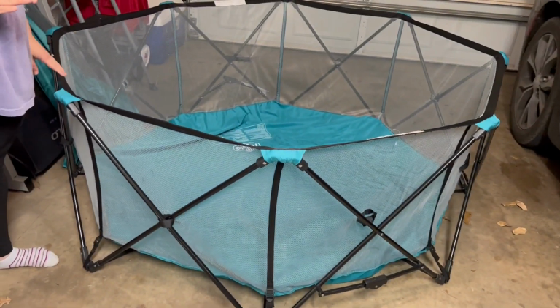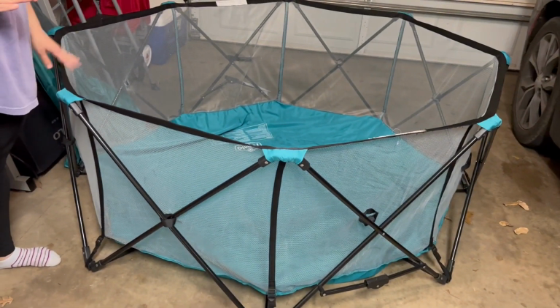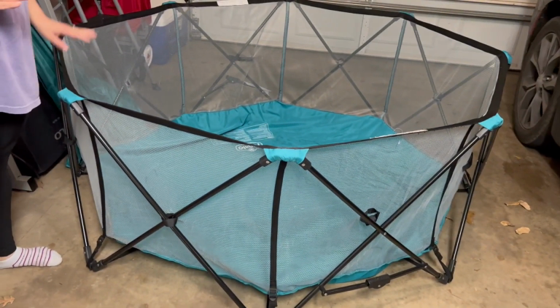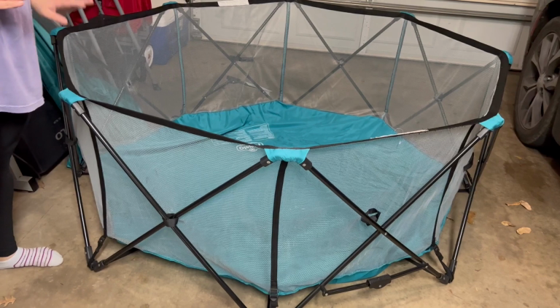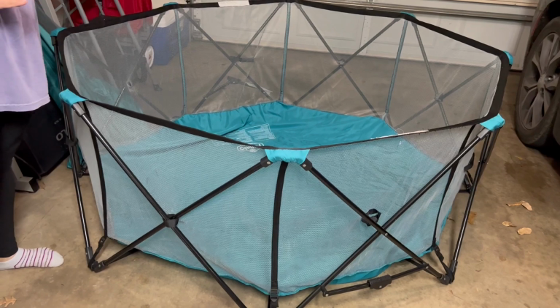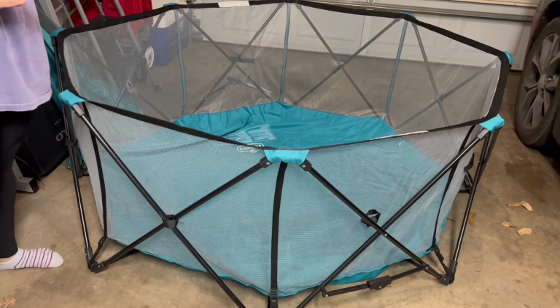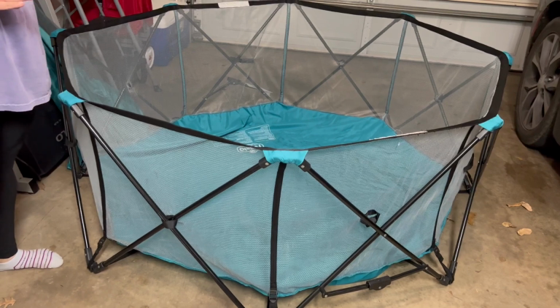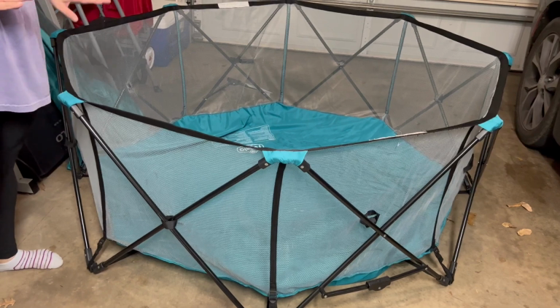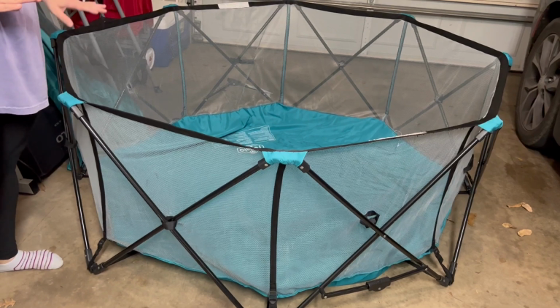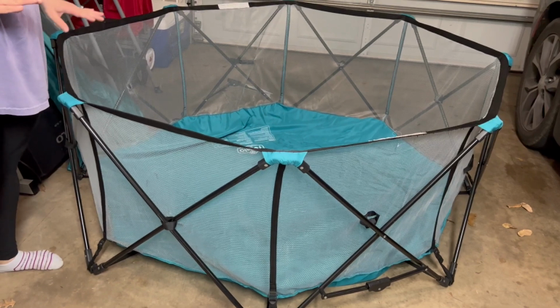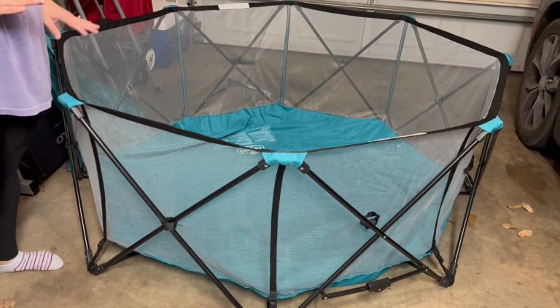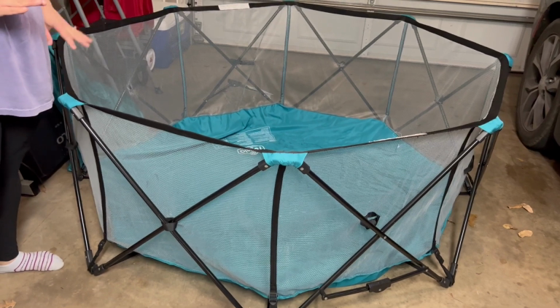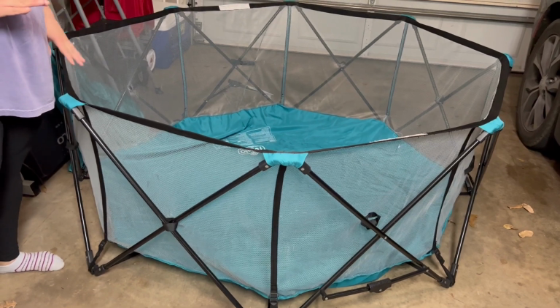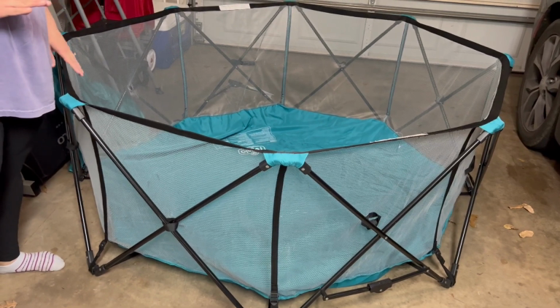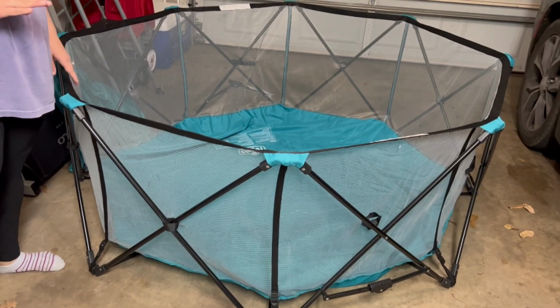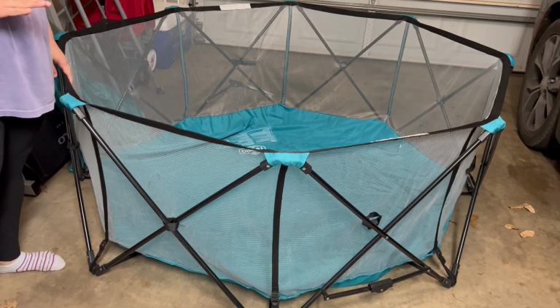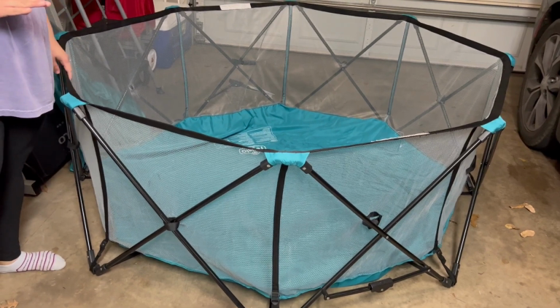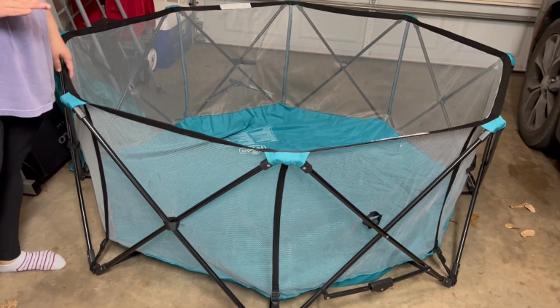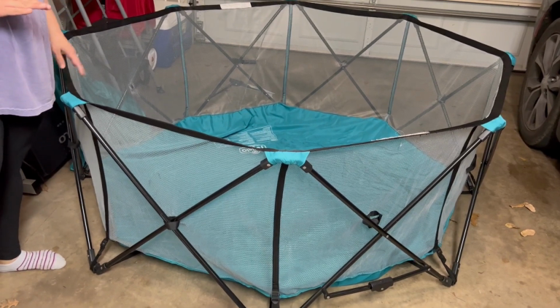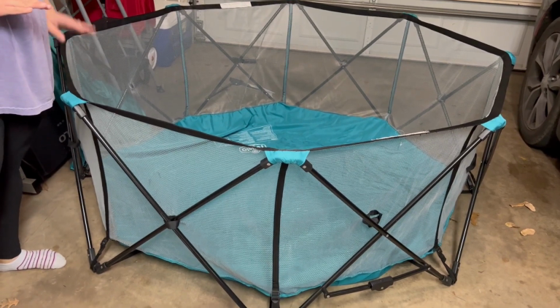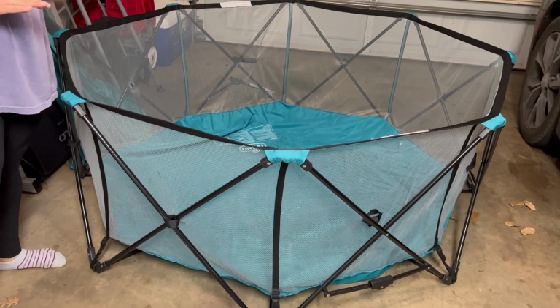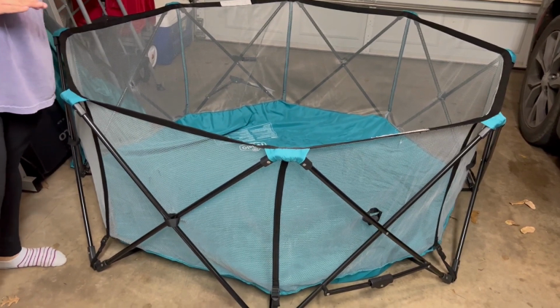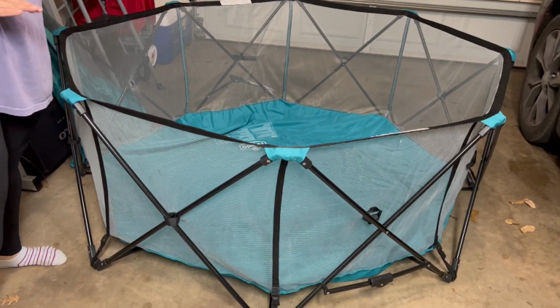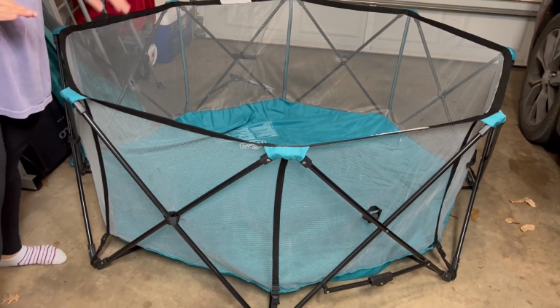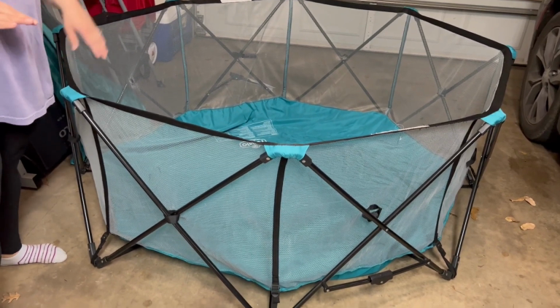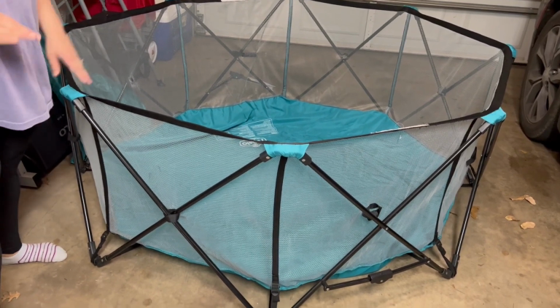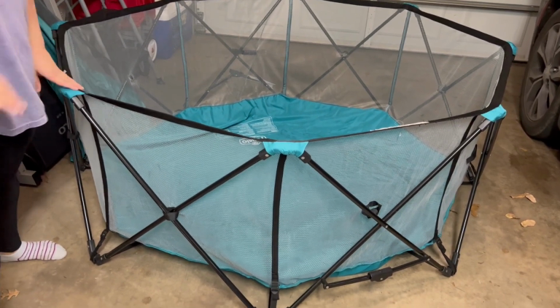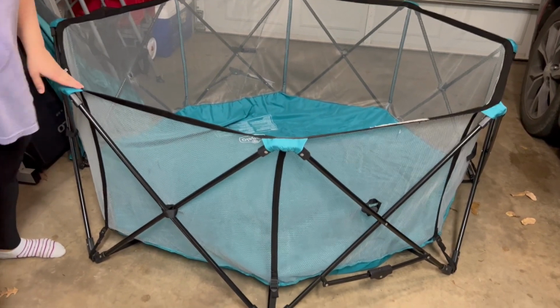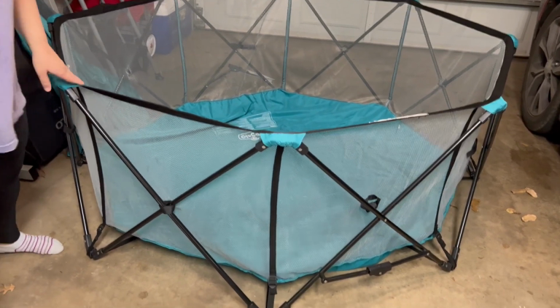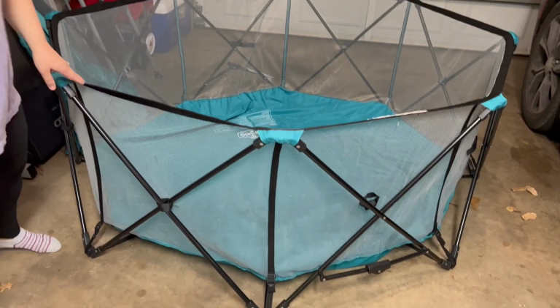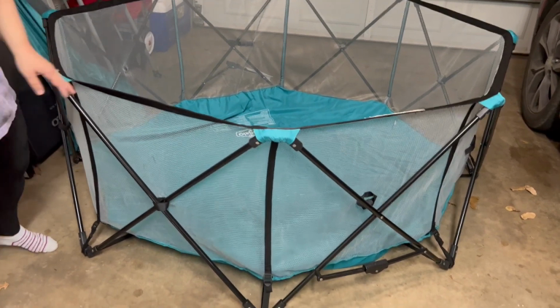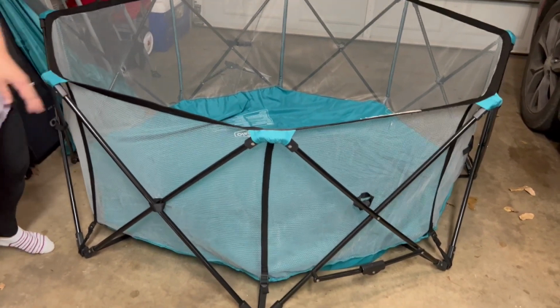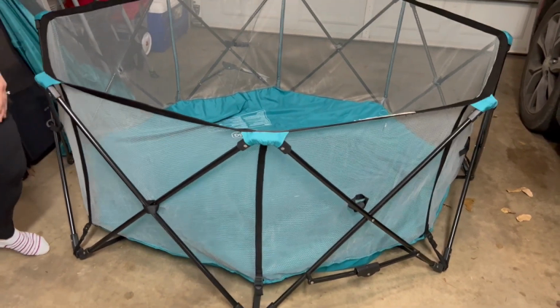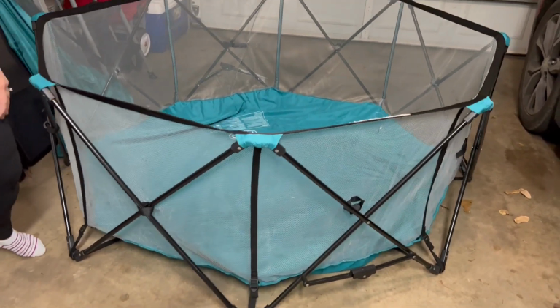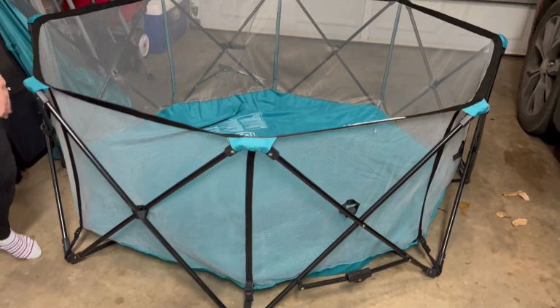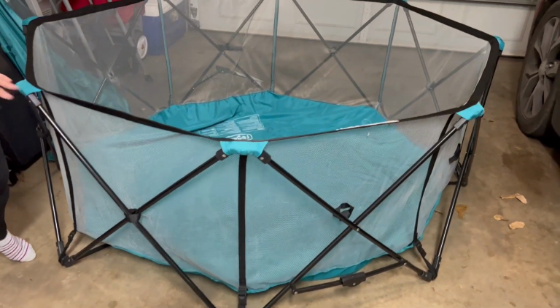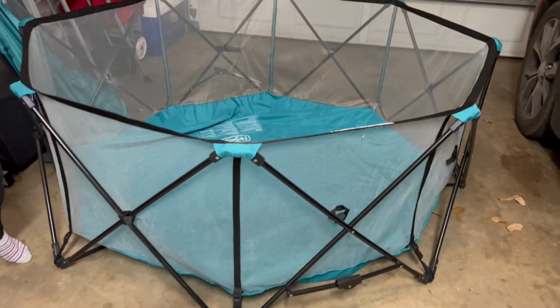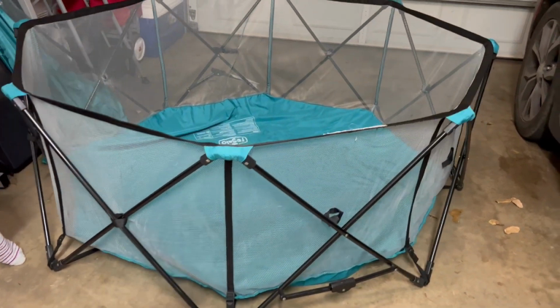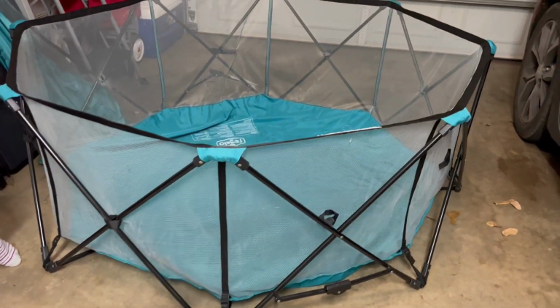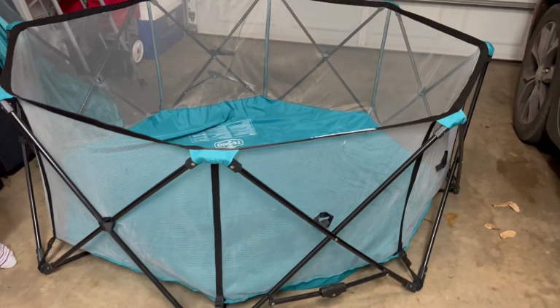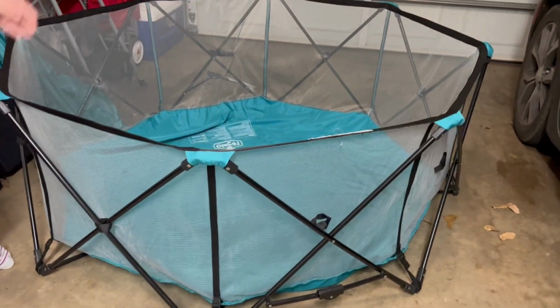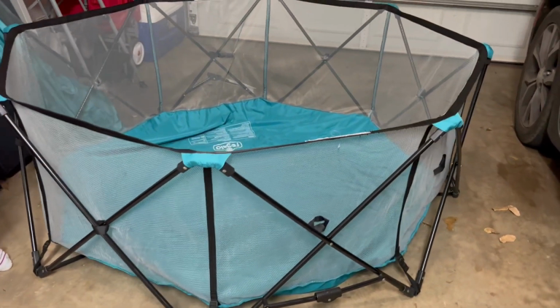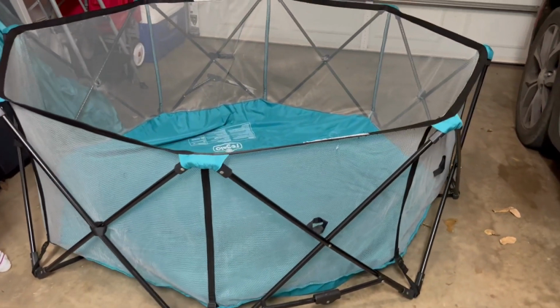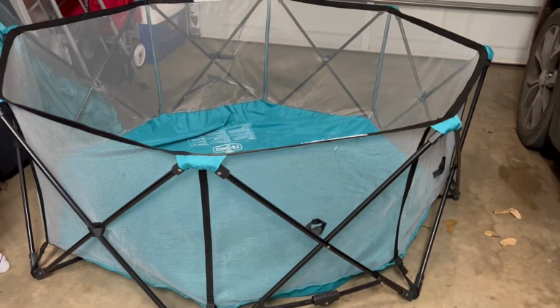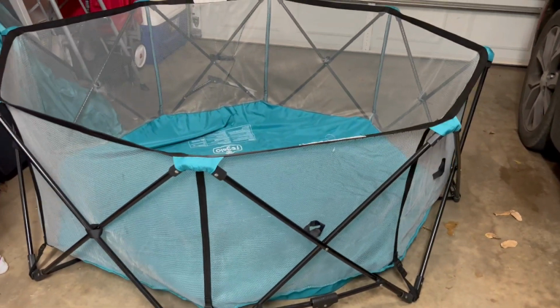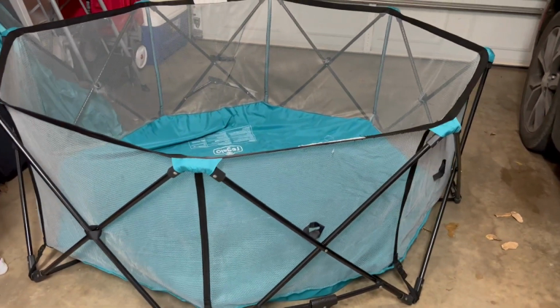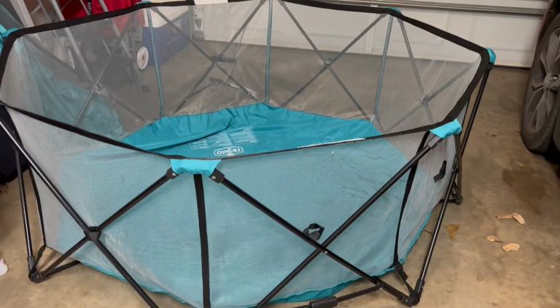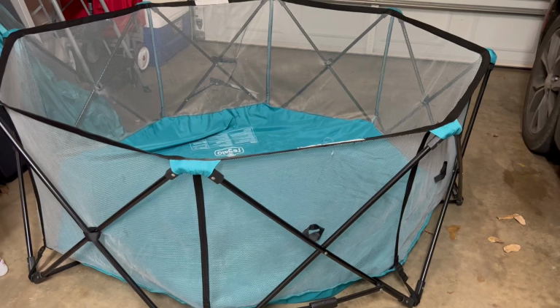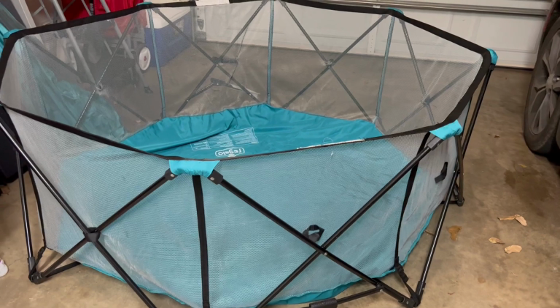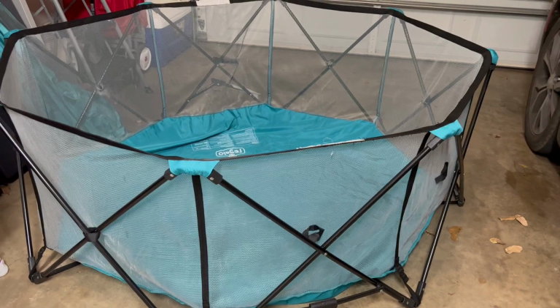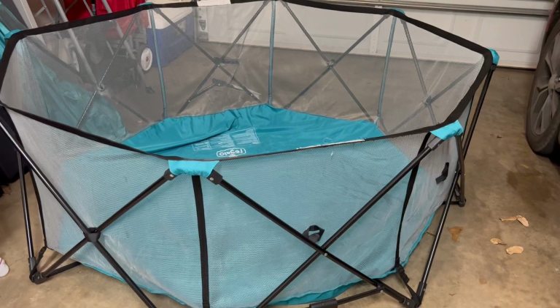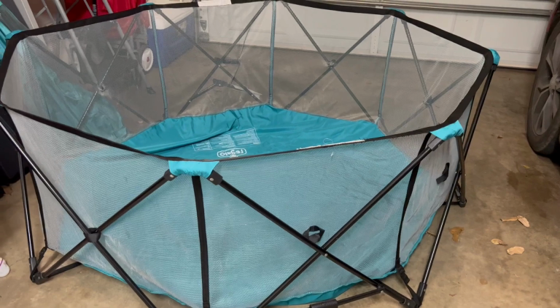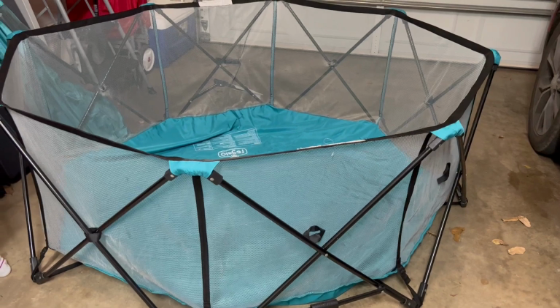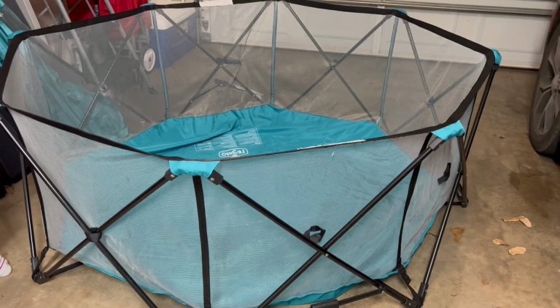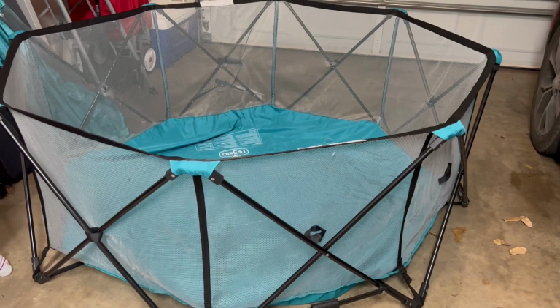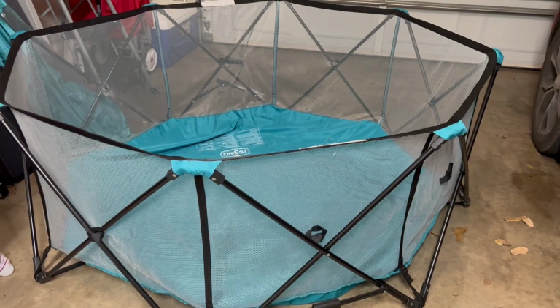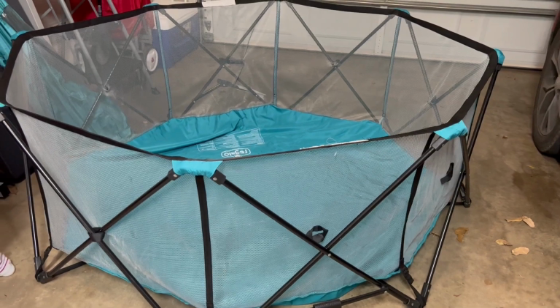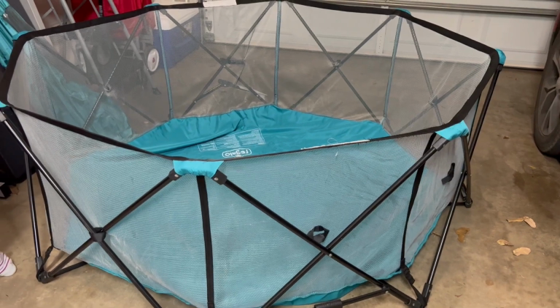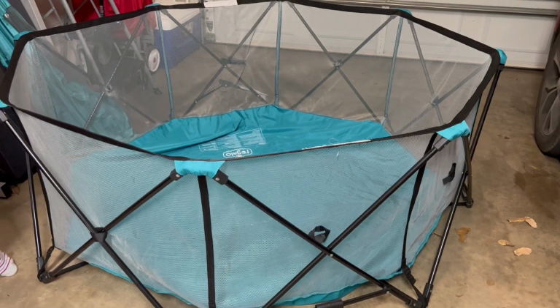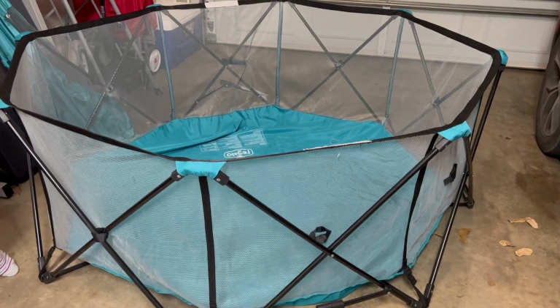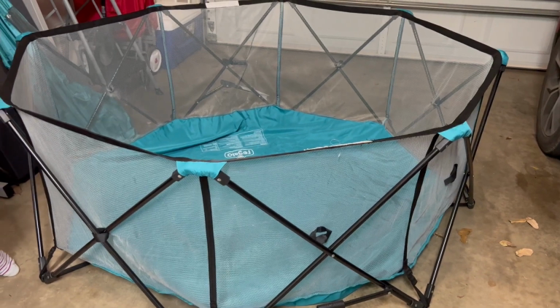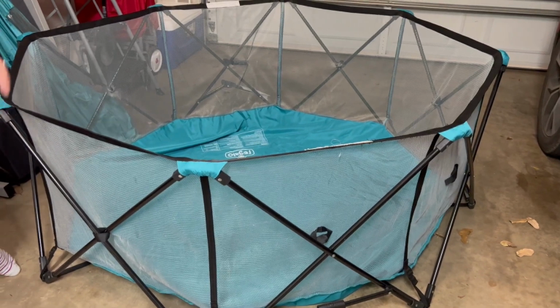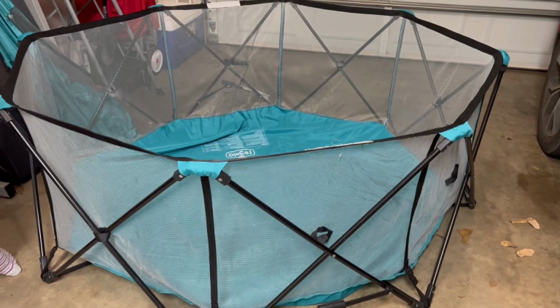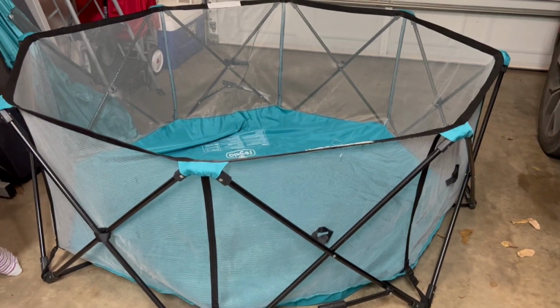Been super happy with the product. We've used it for a couple years now and it looks just as good as the day that we got it. Hope this helps.